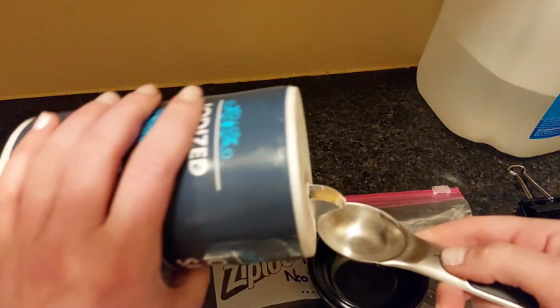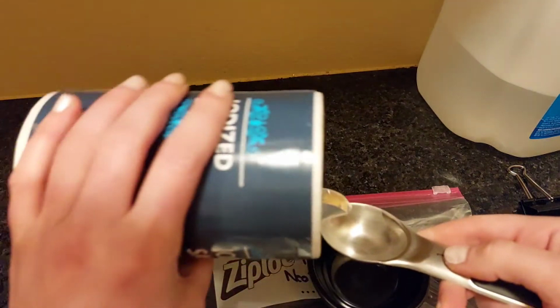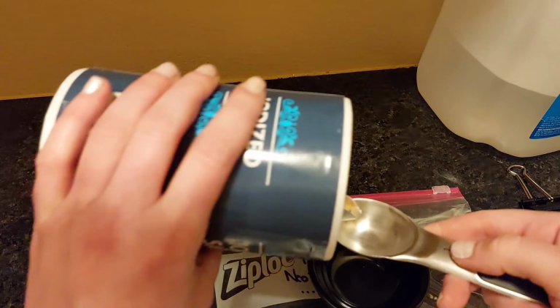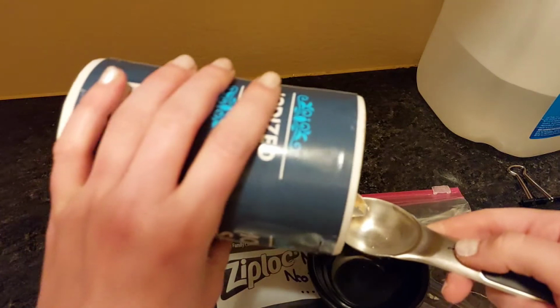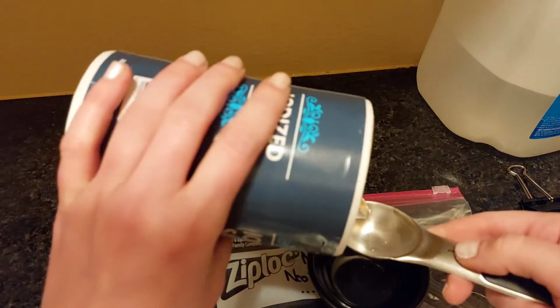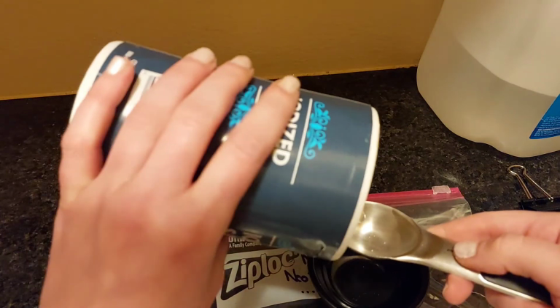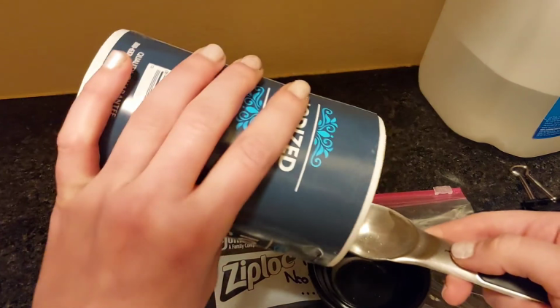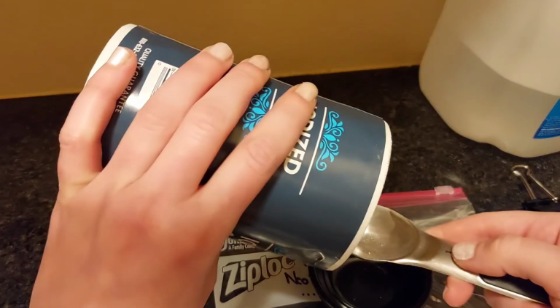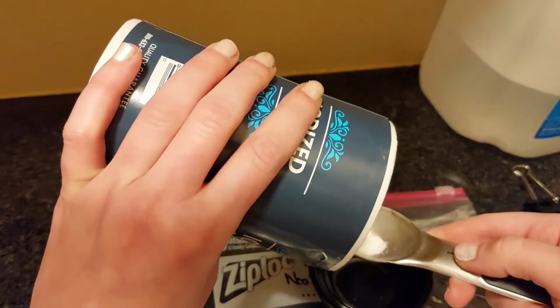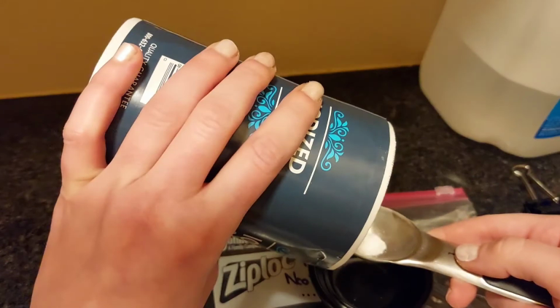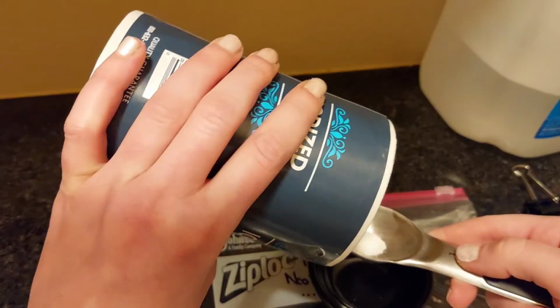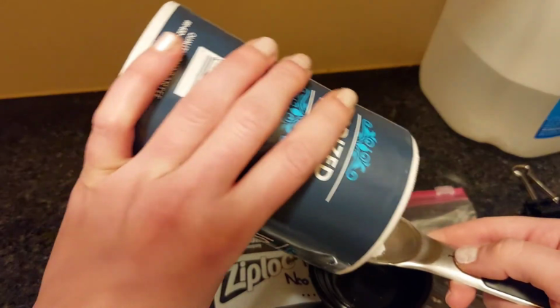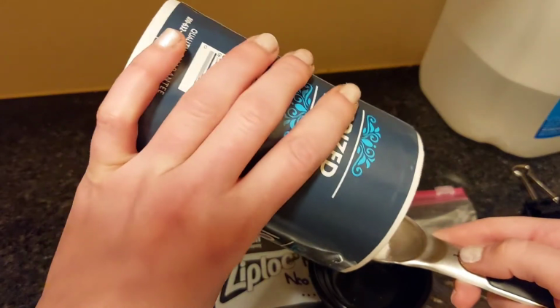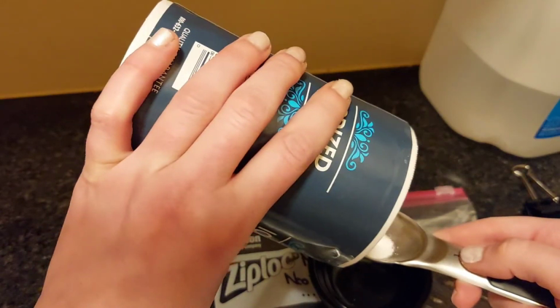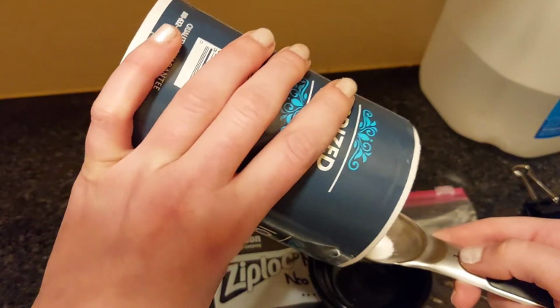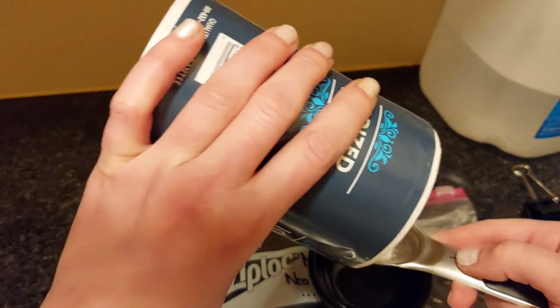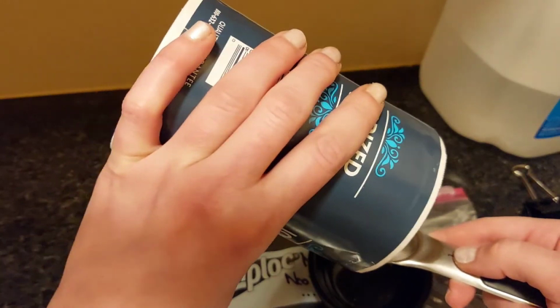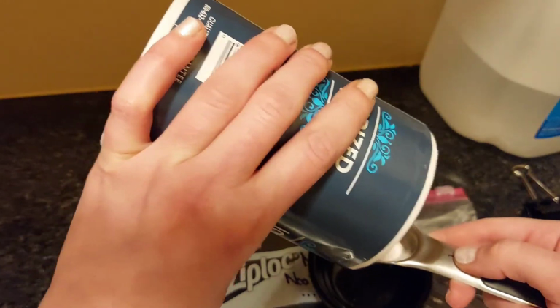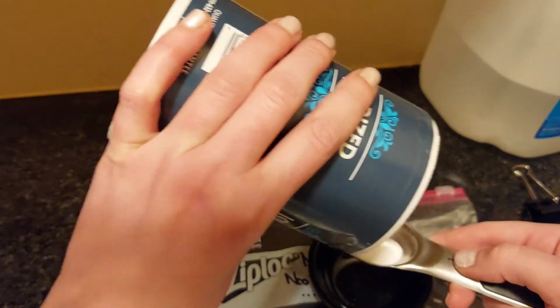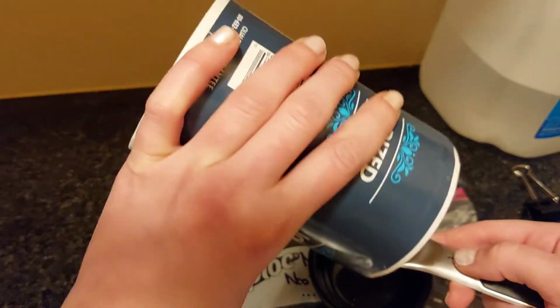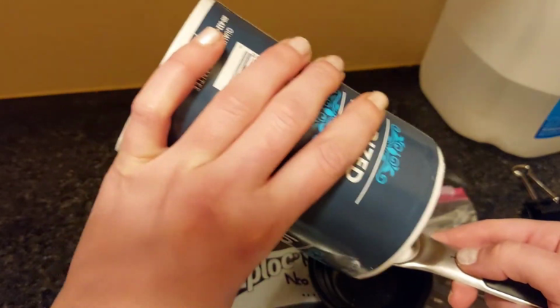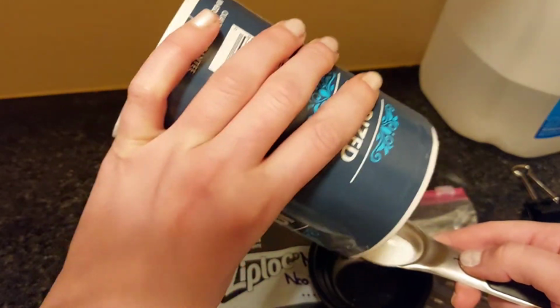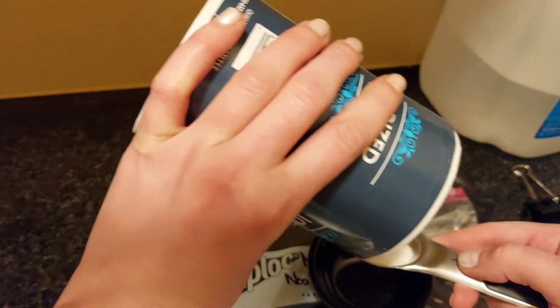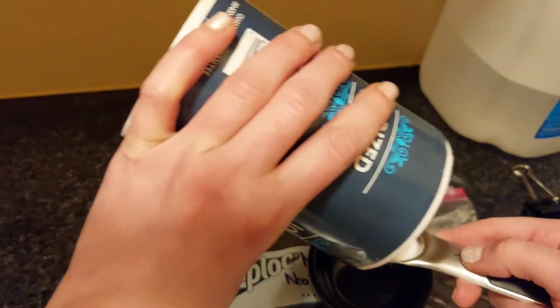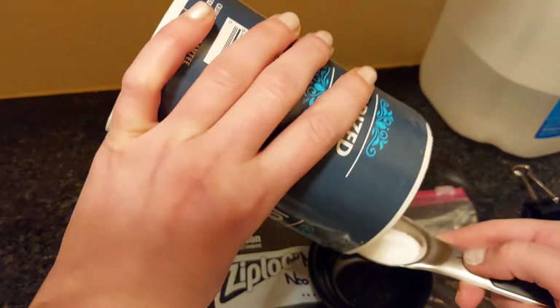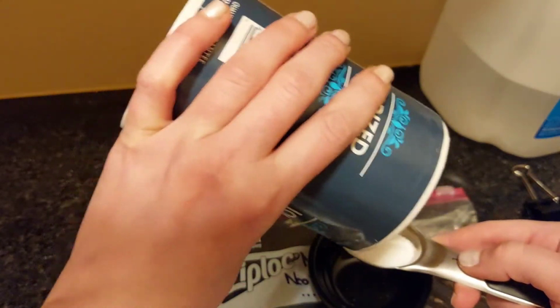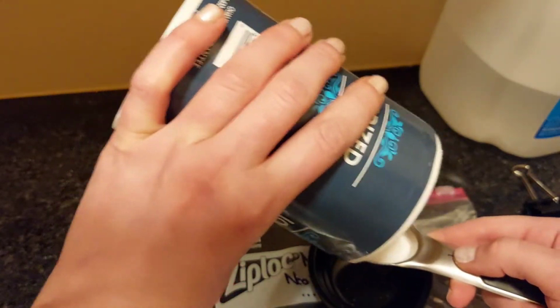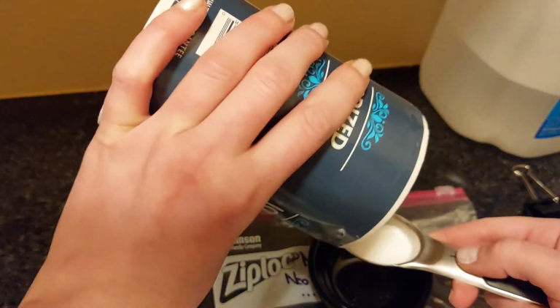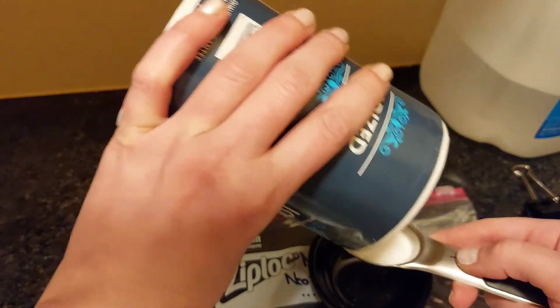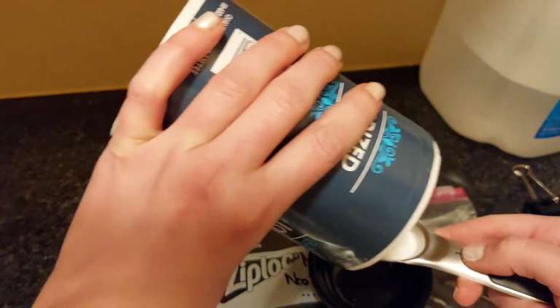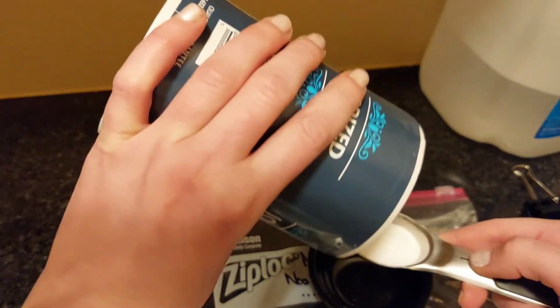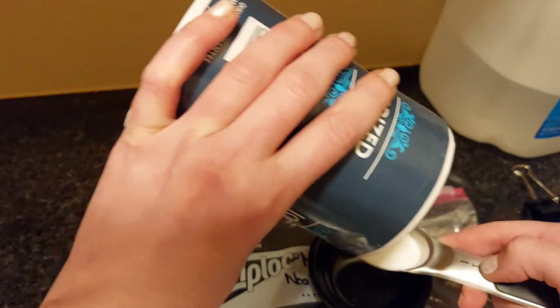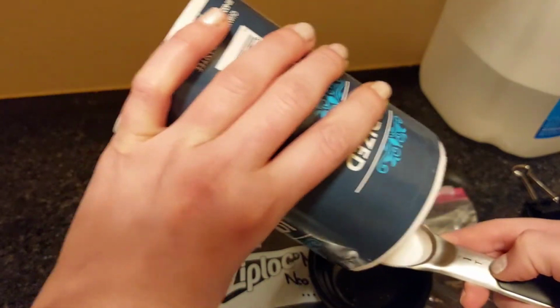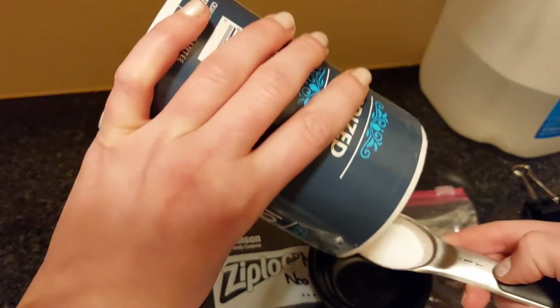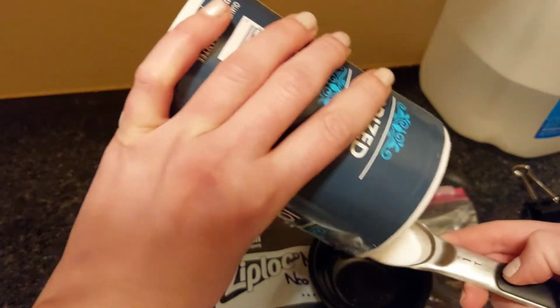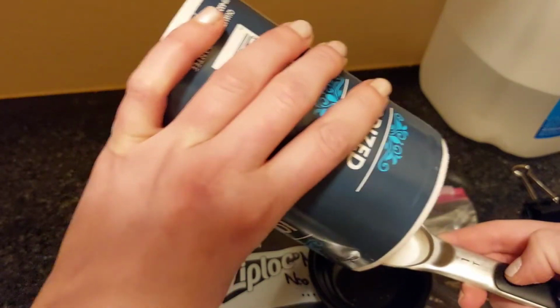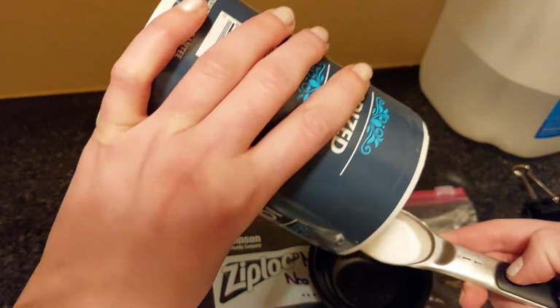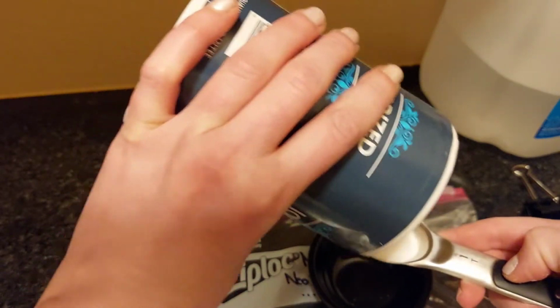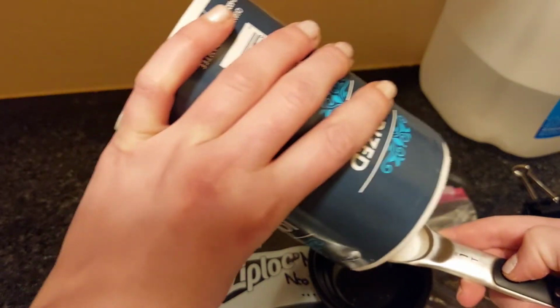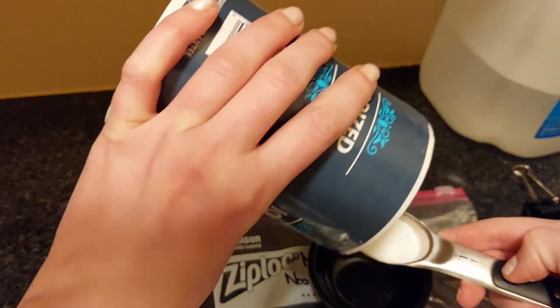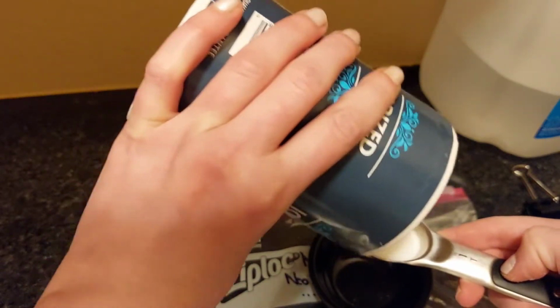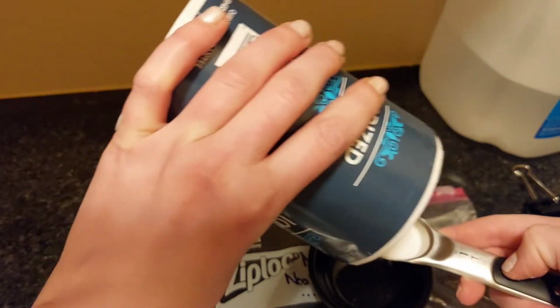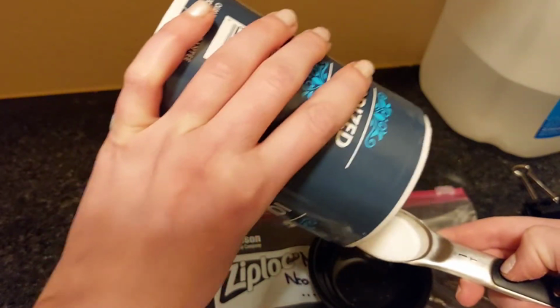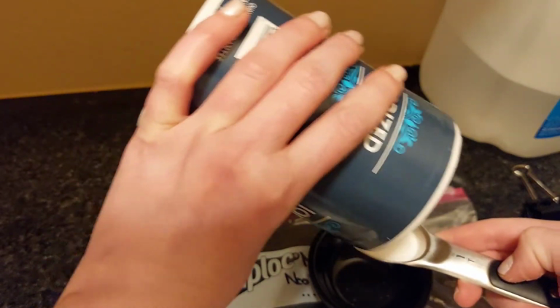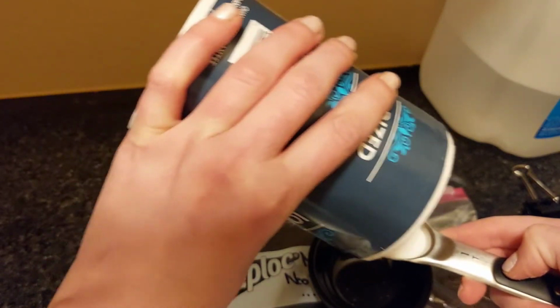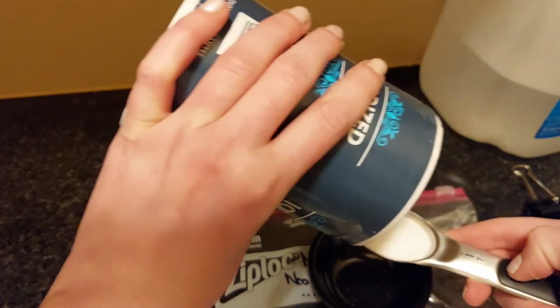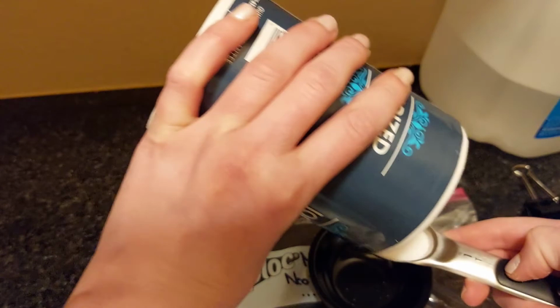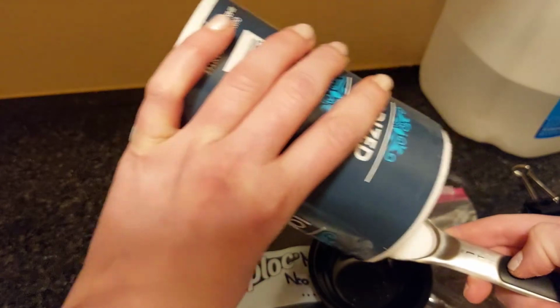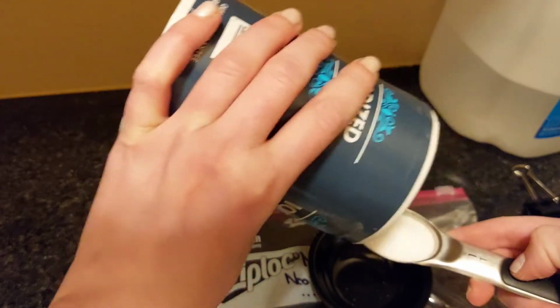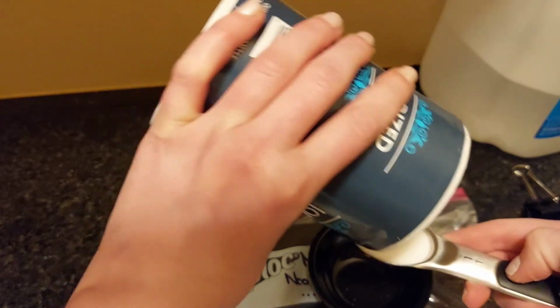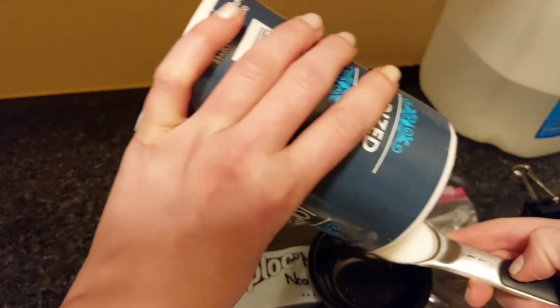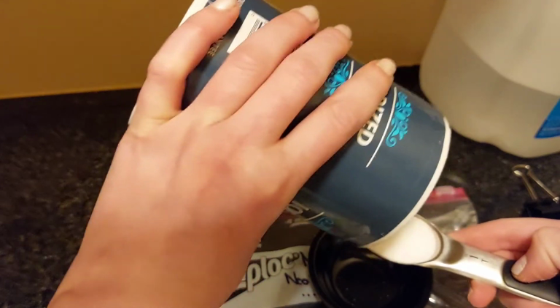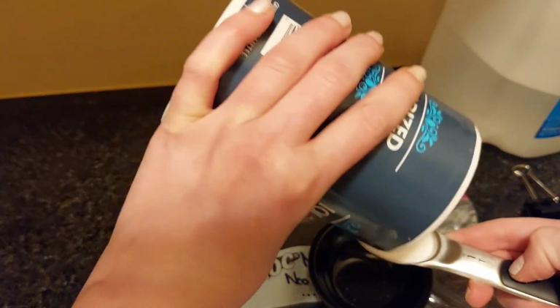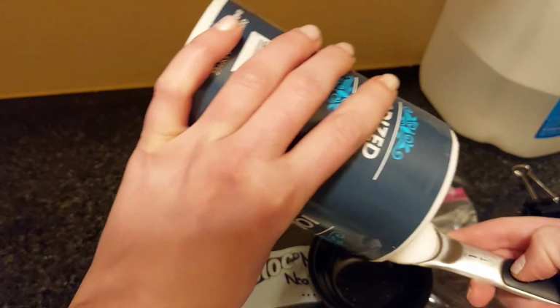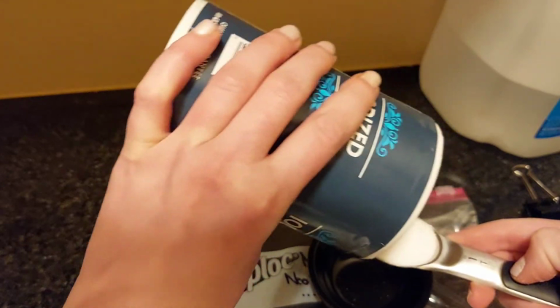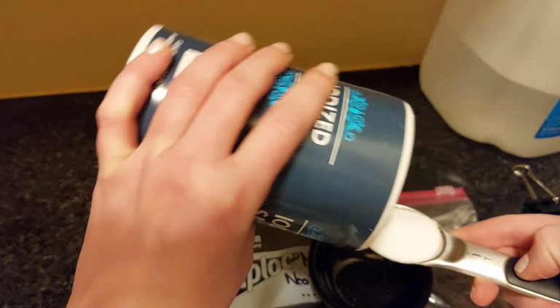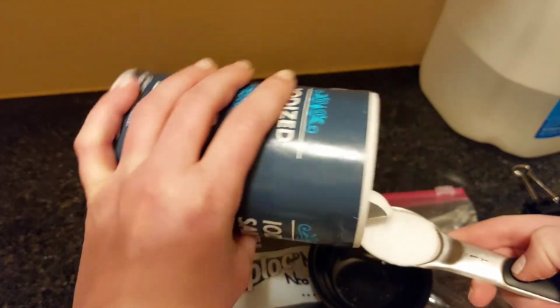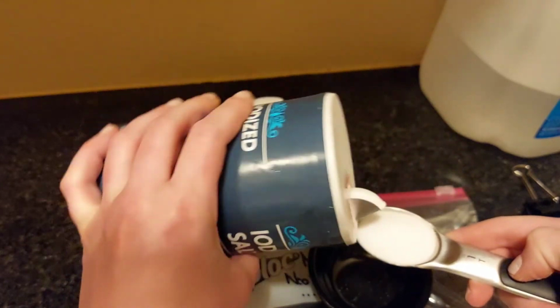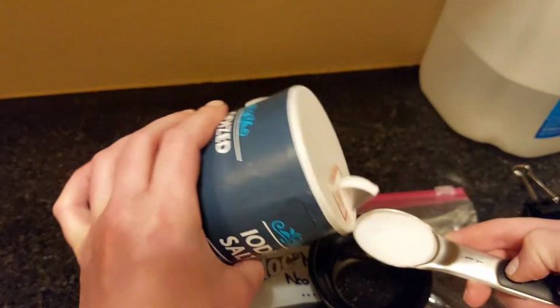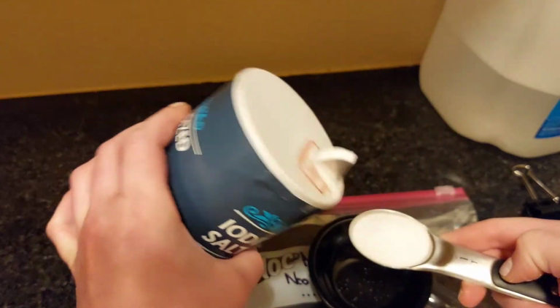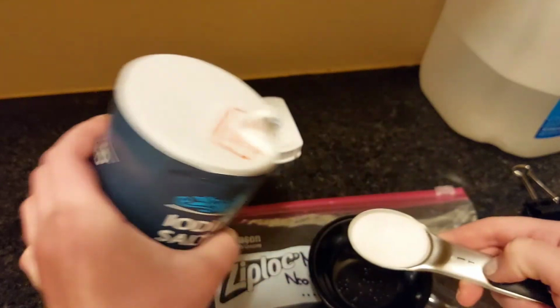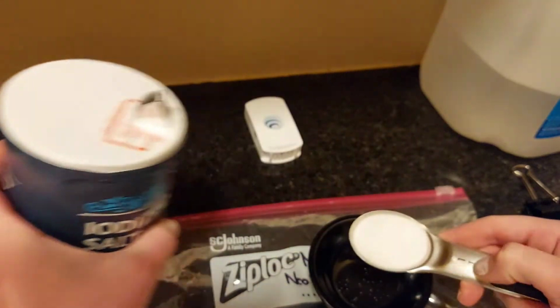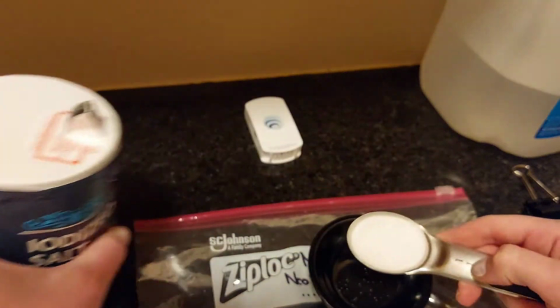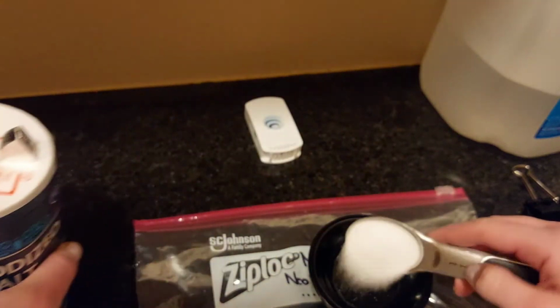We're going to measure out about 21 grams of table salt. That's approximately one tablespoon, just to make it a little easier for you.